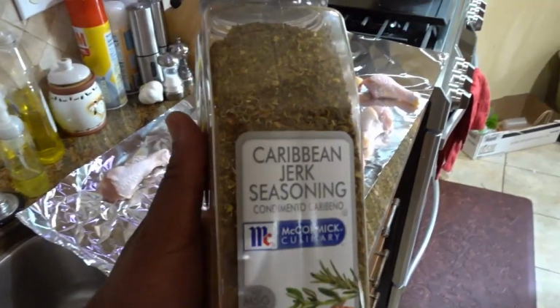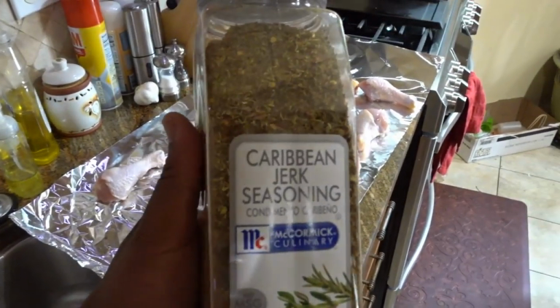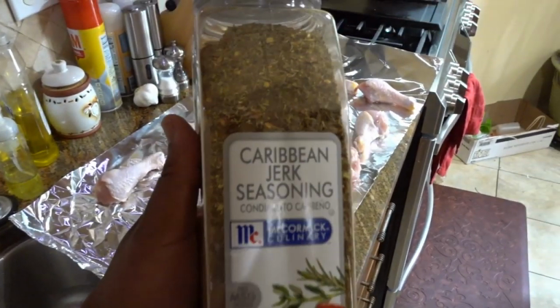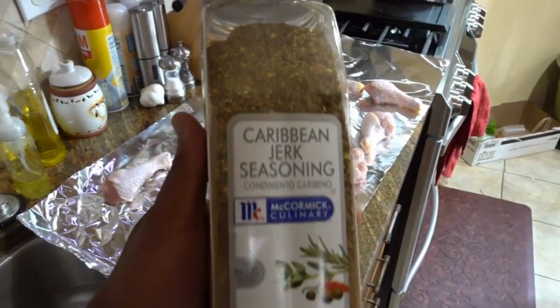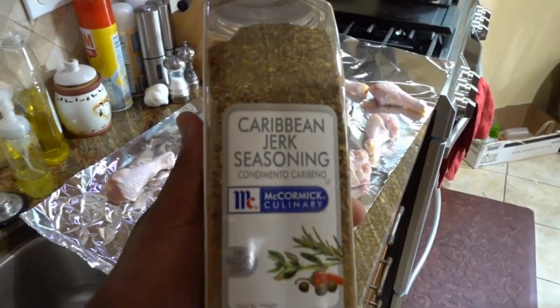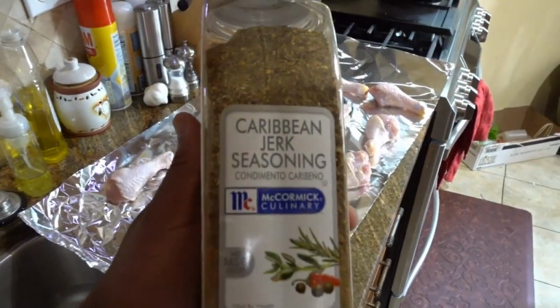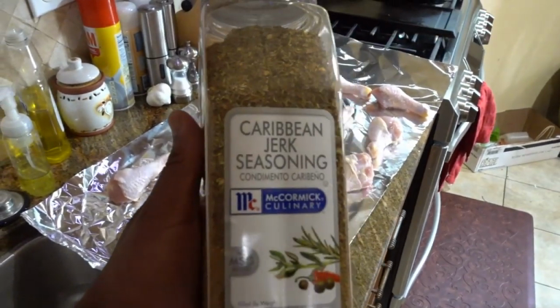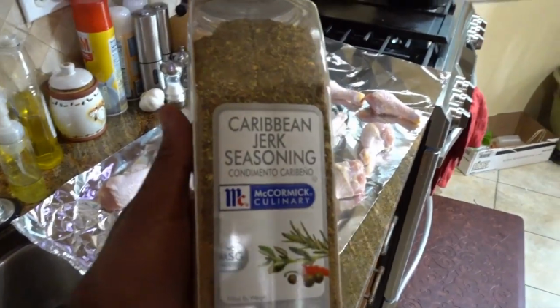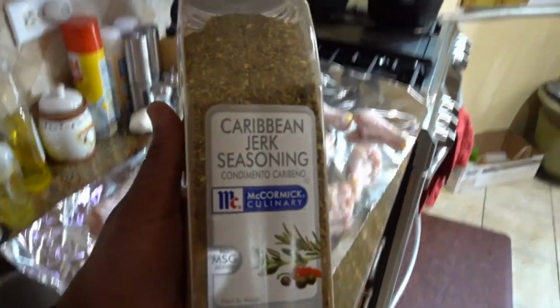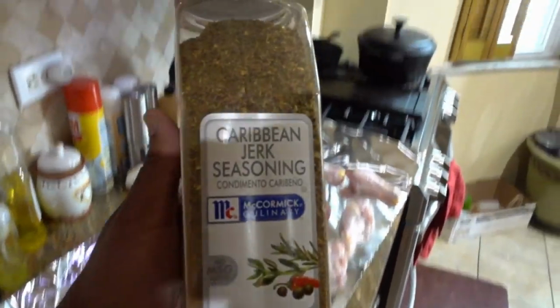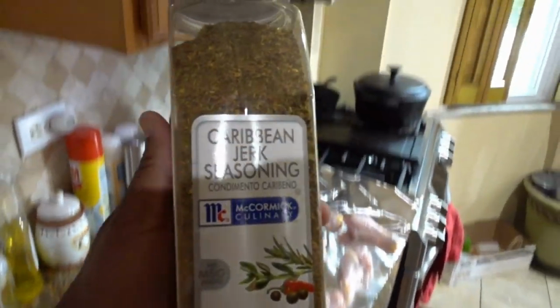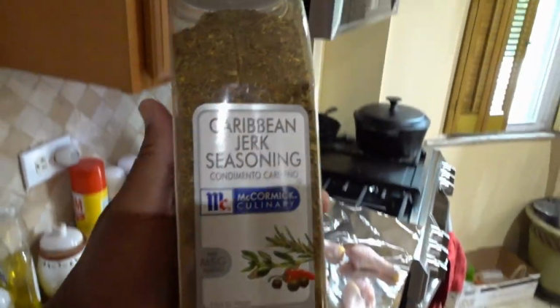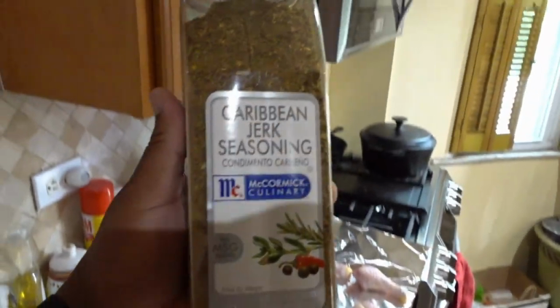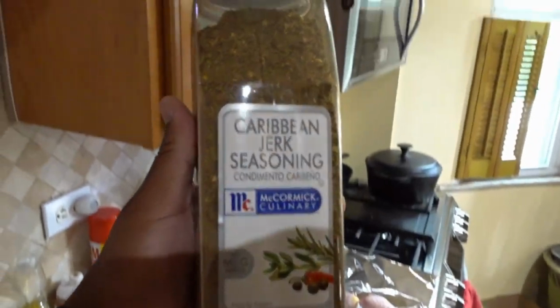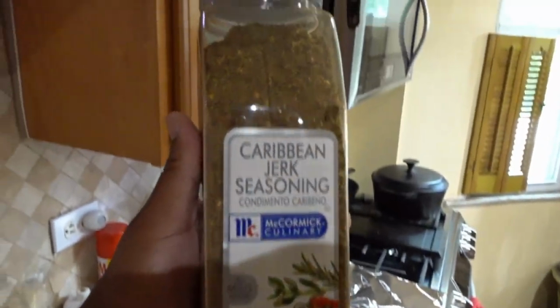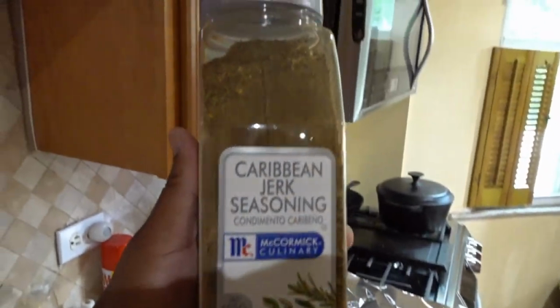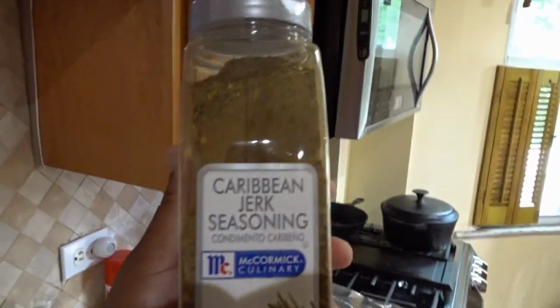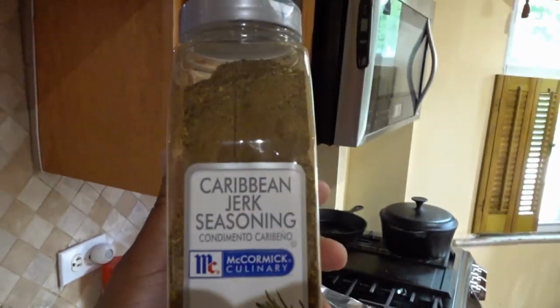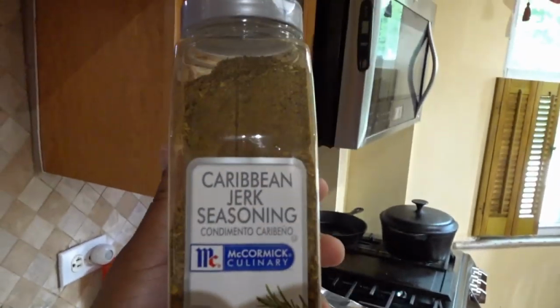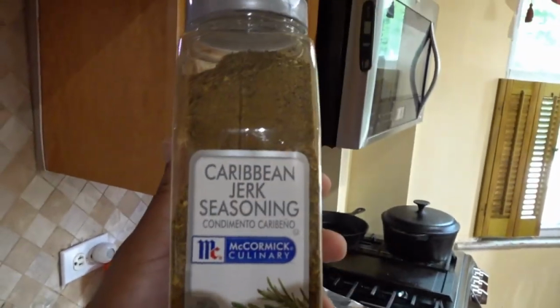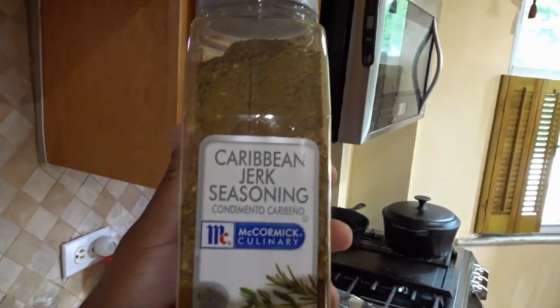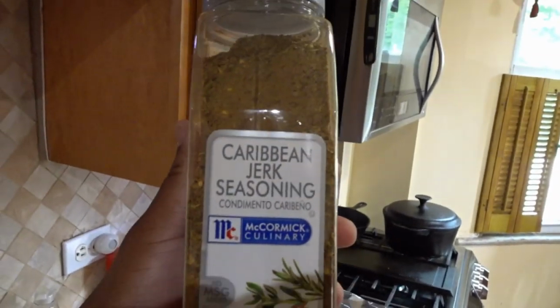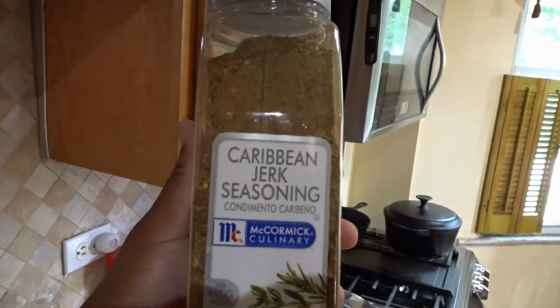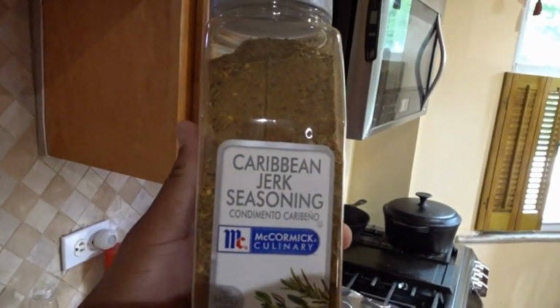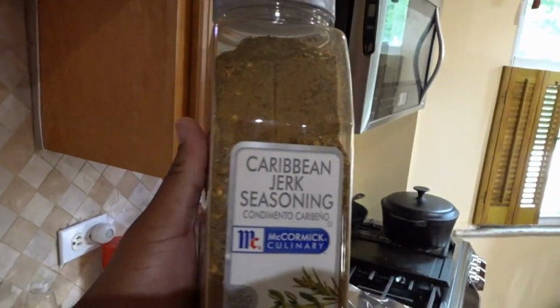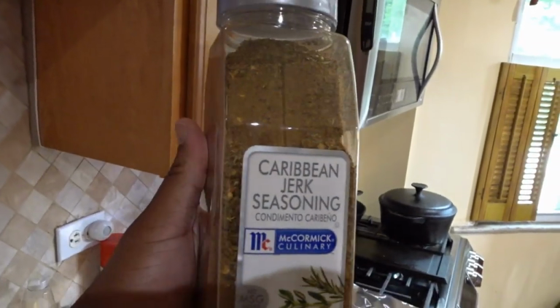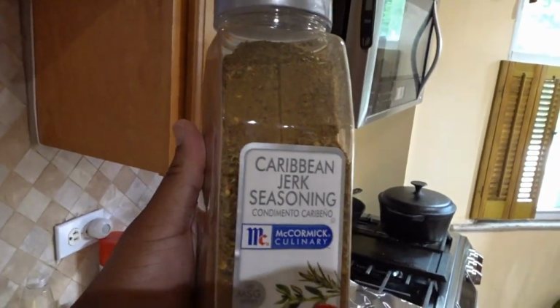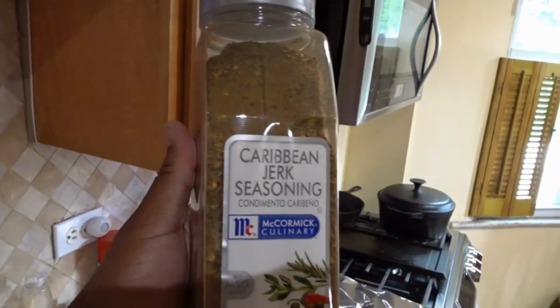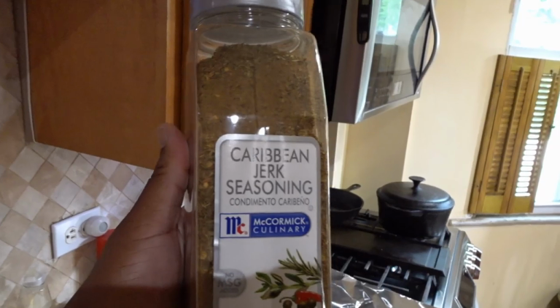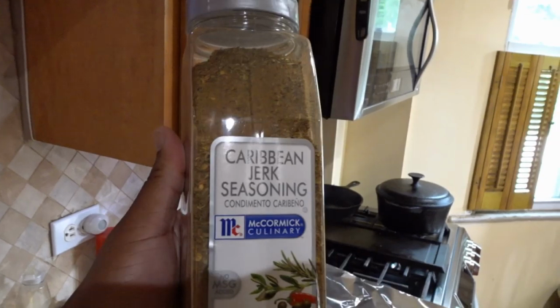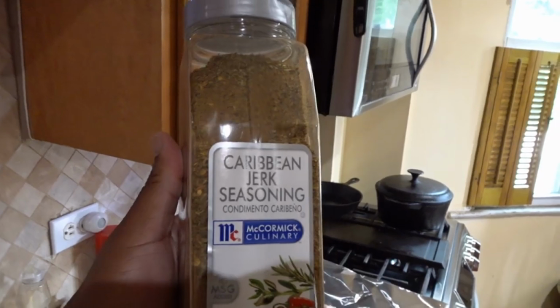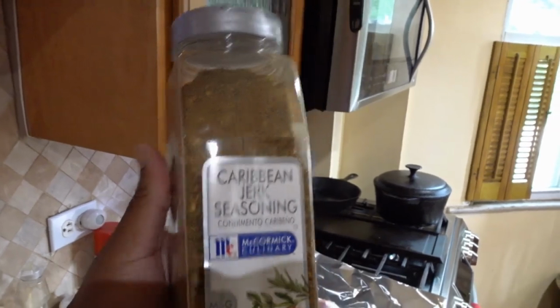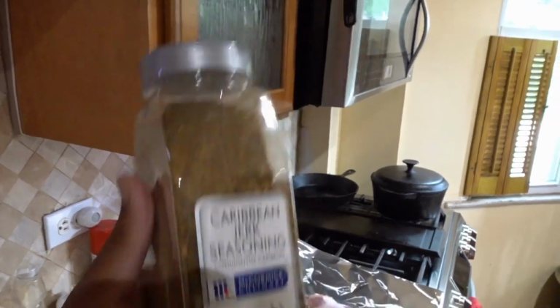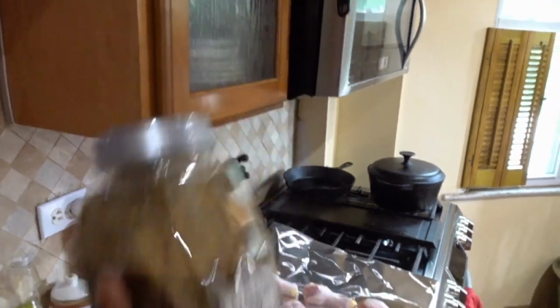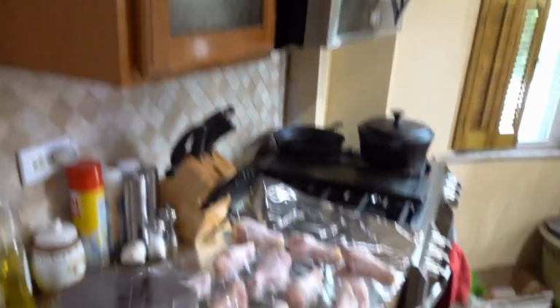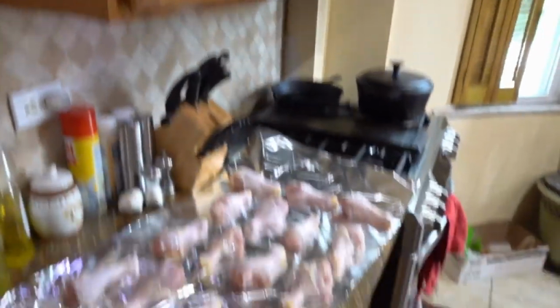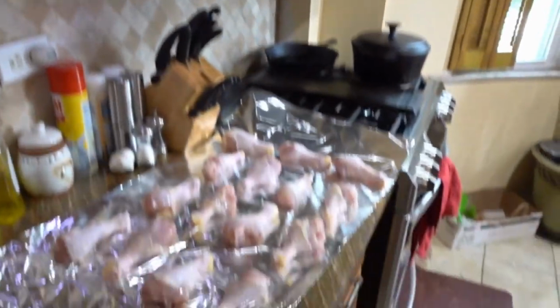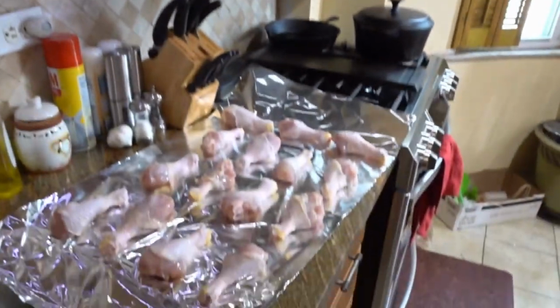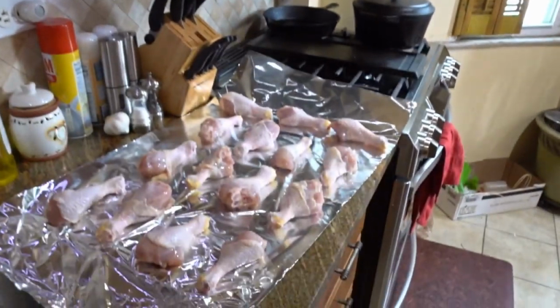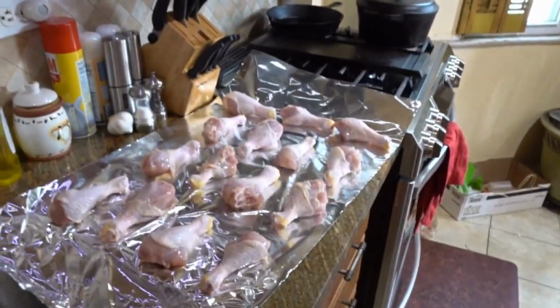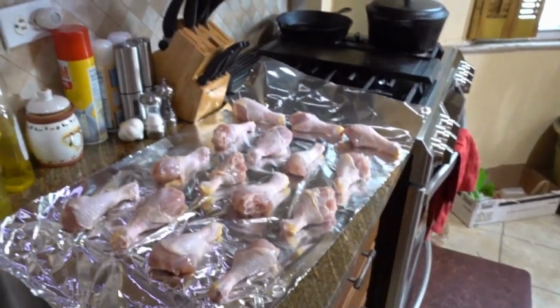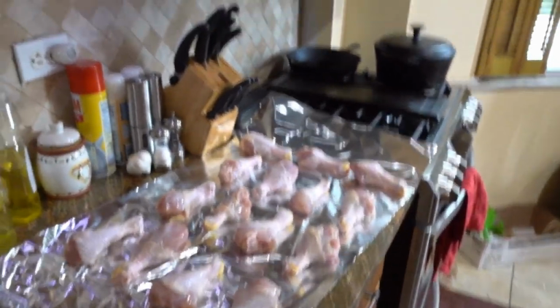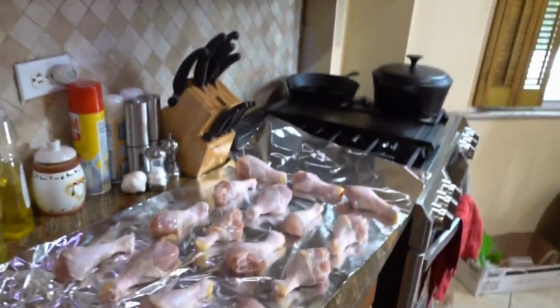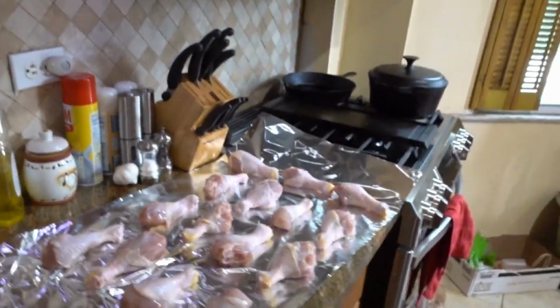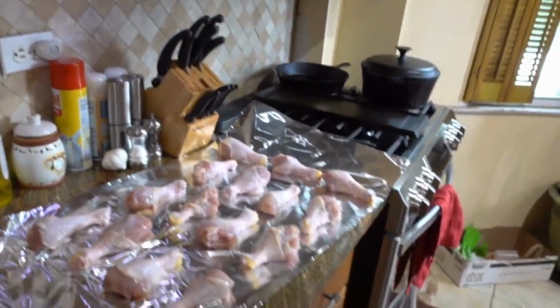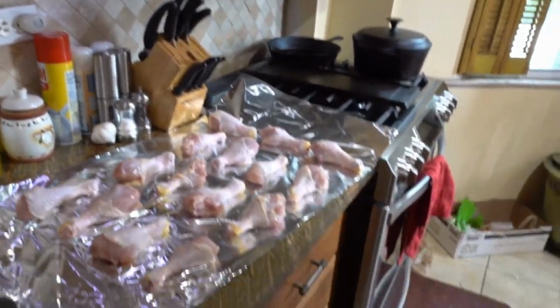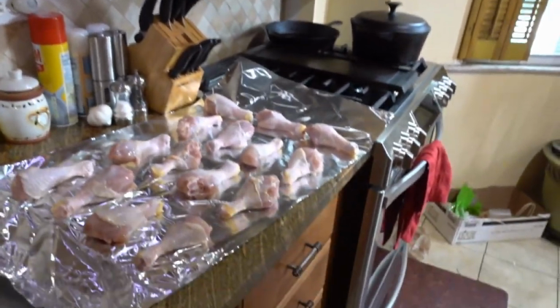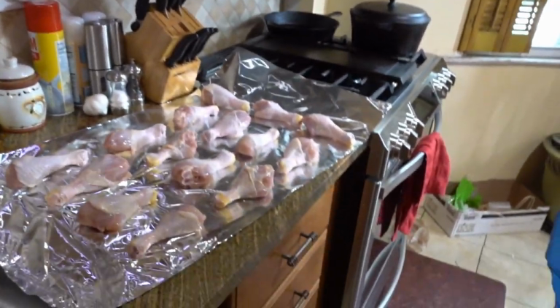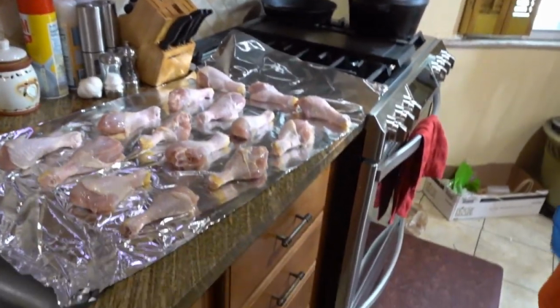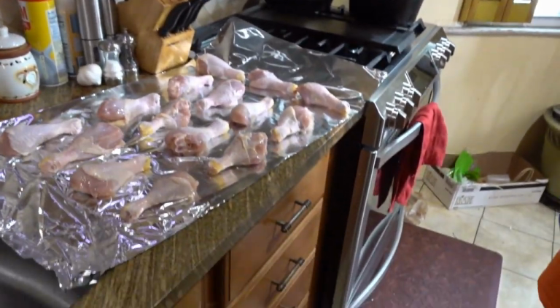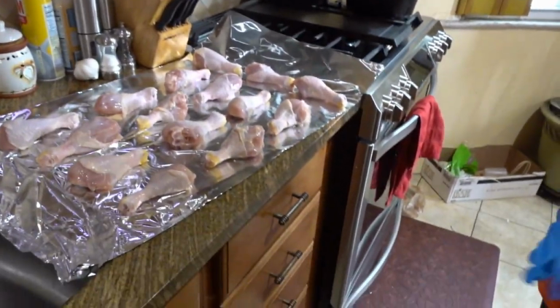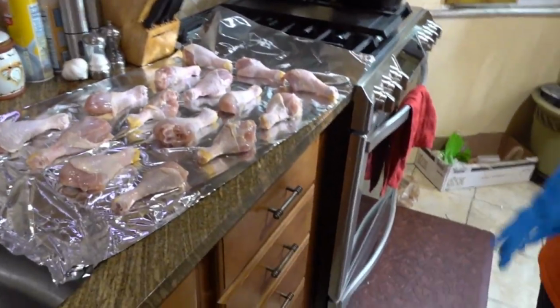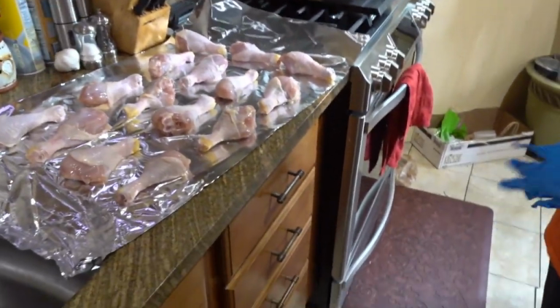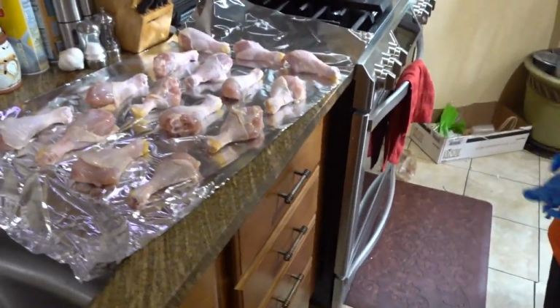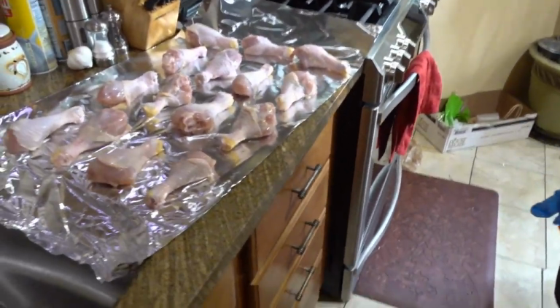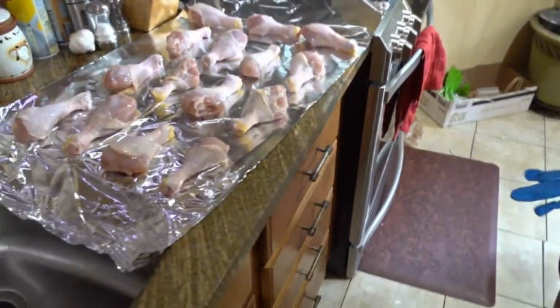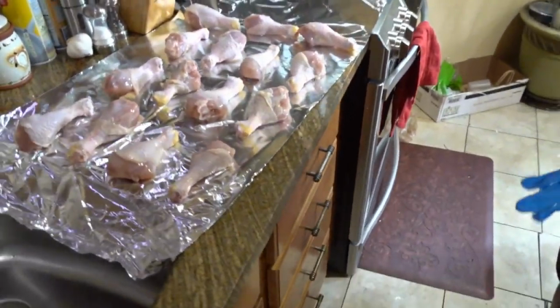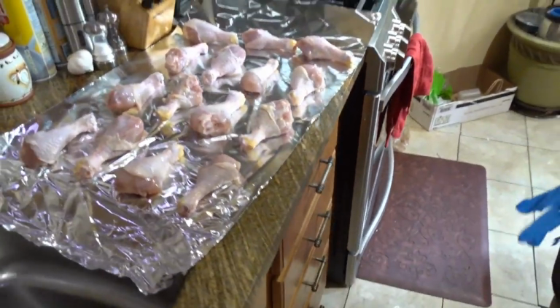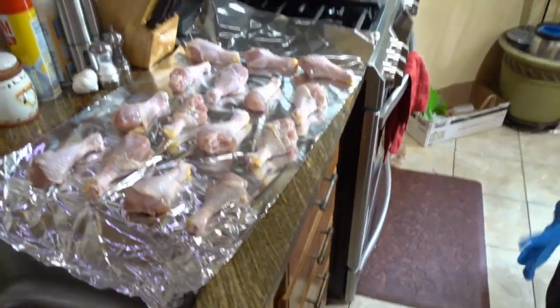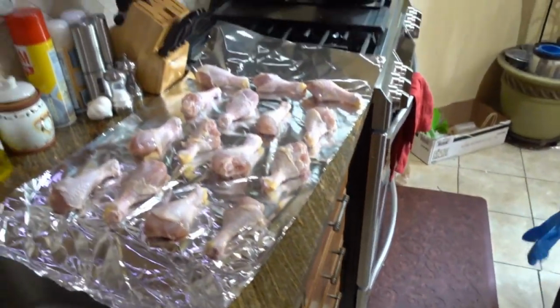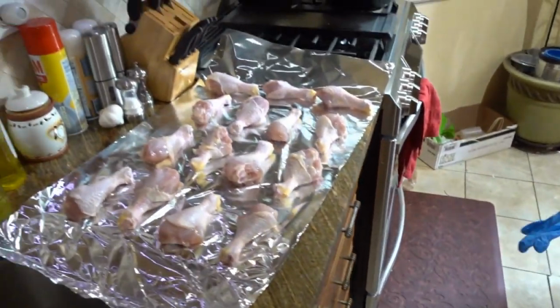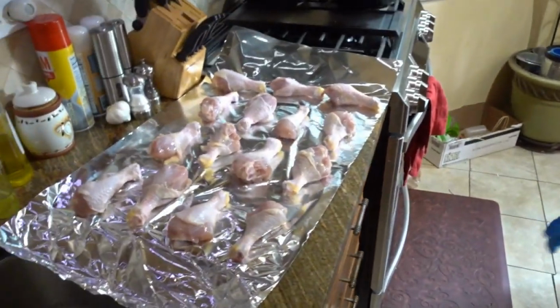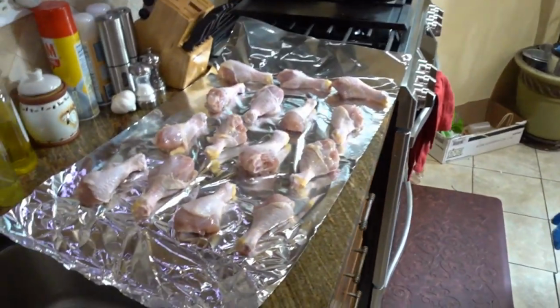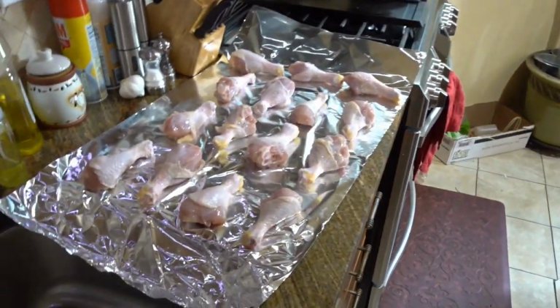This Caribbean Jerk Seasoning — there we go. This Caribbean Jerk Seasoning. Yeah, just one. Use your right hand. It should be good.